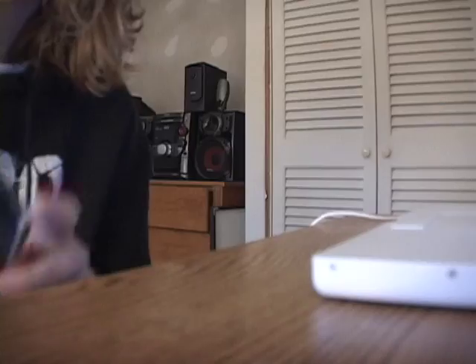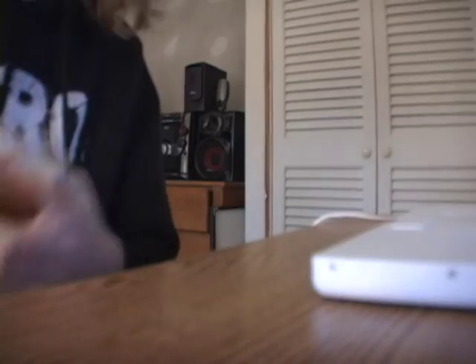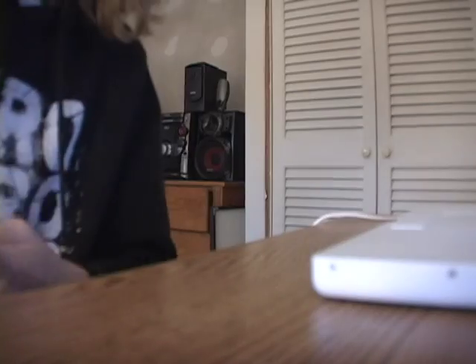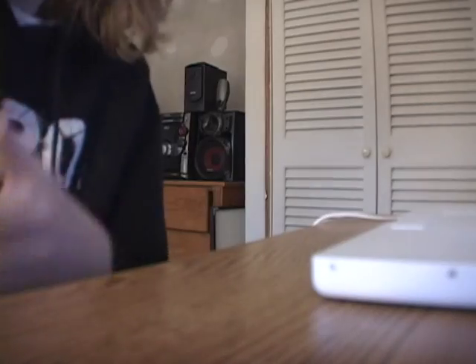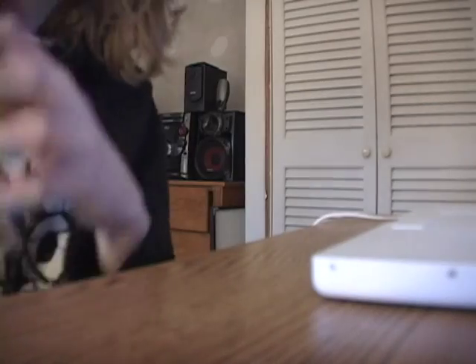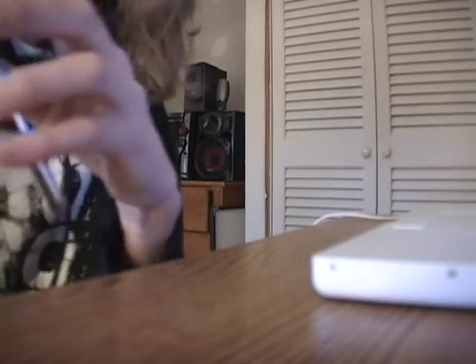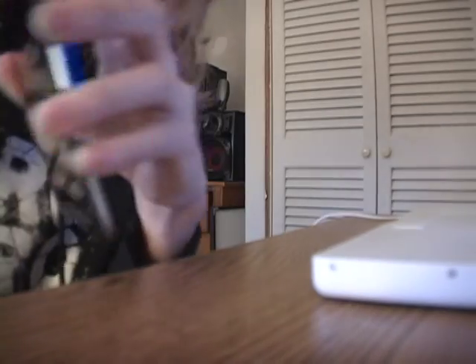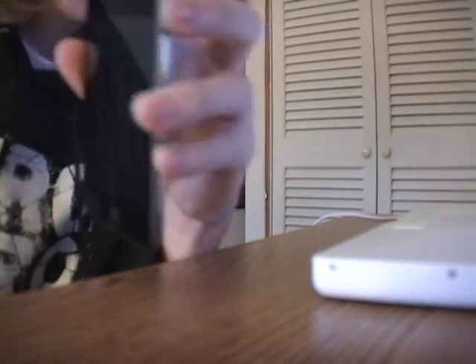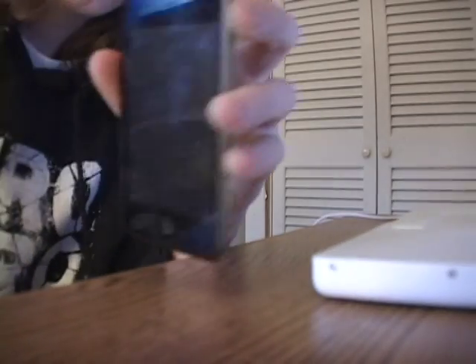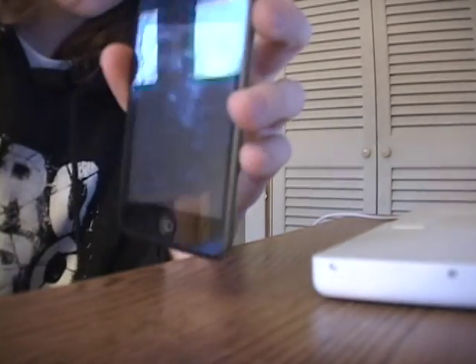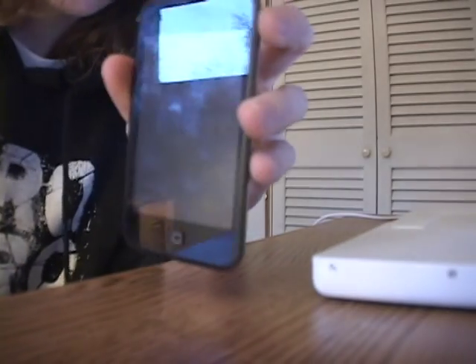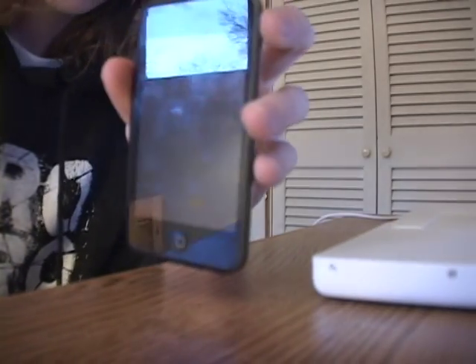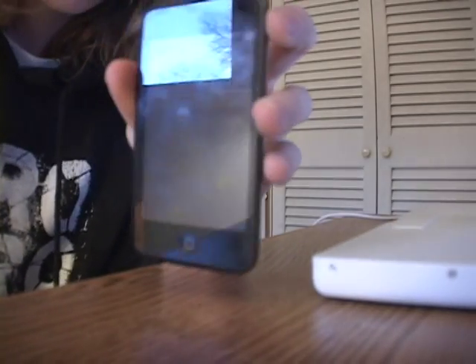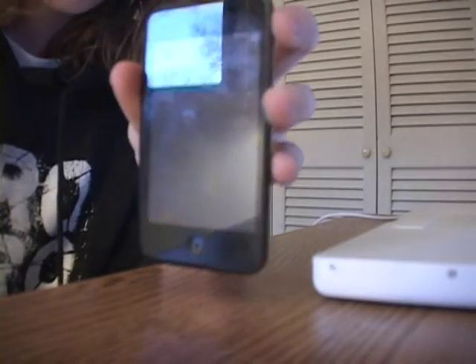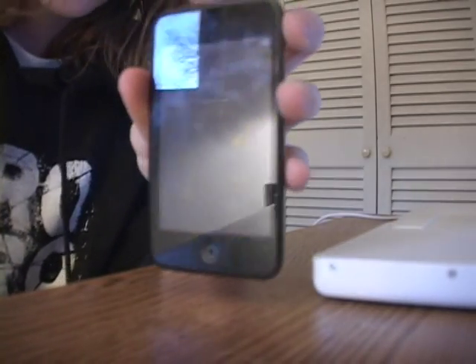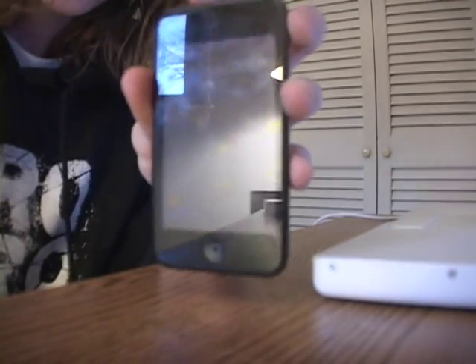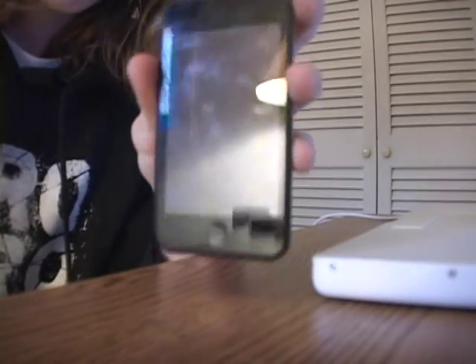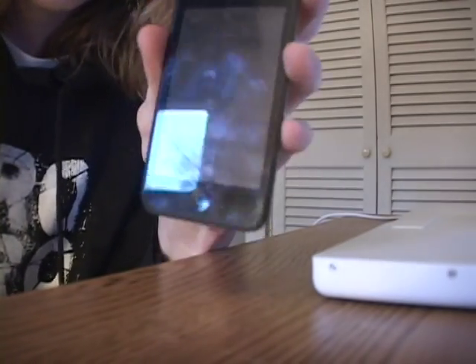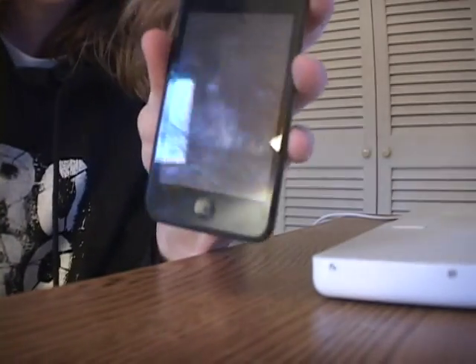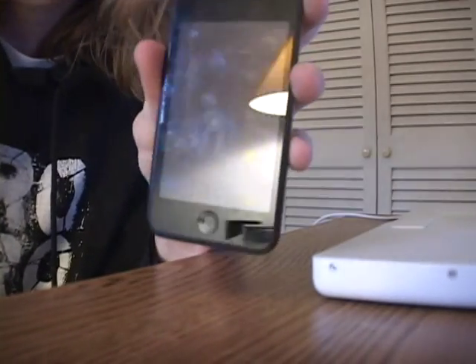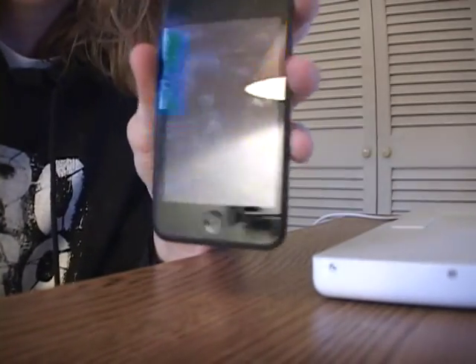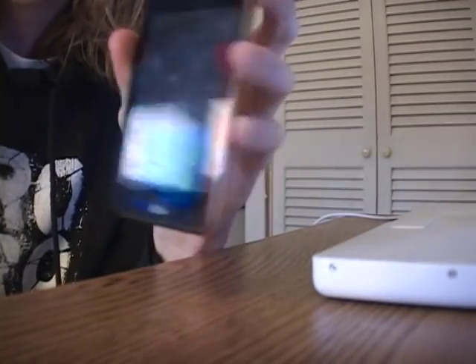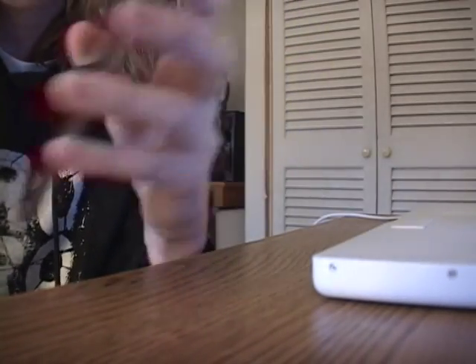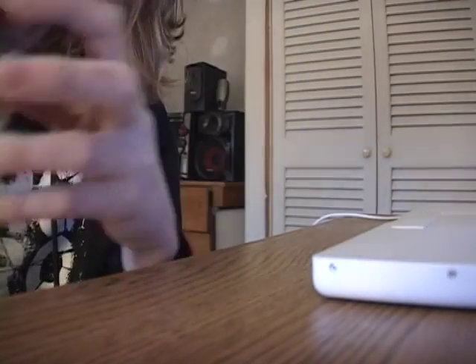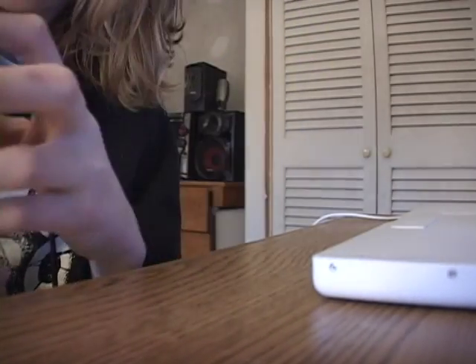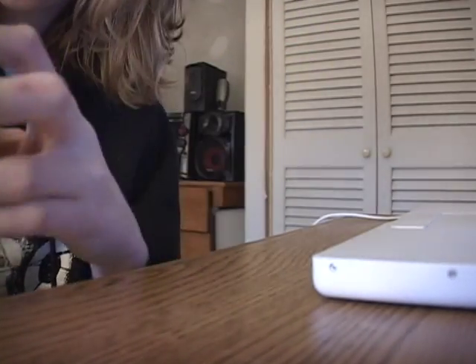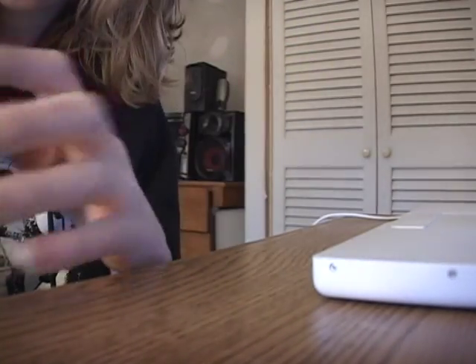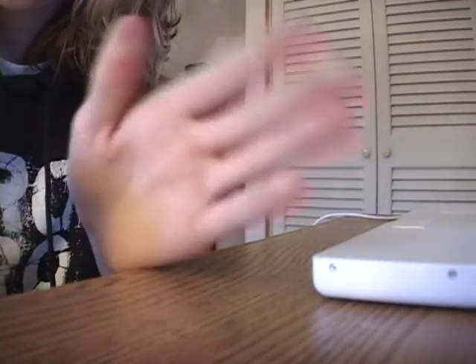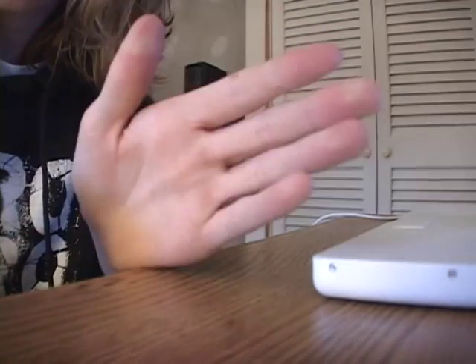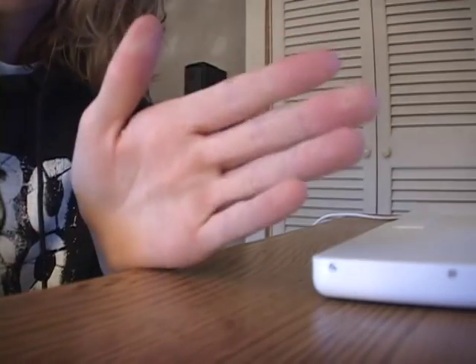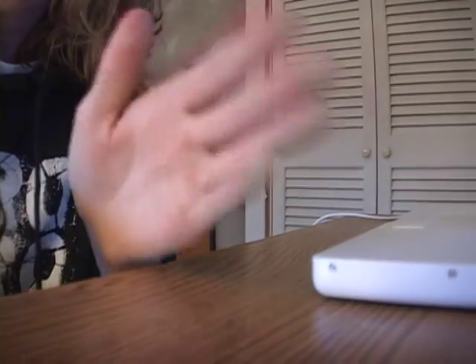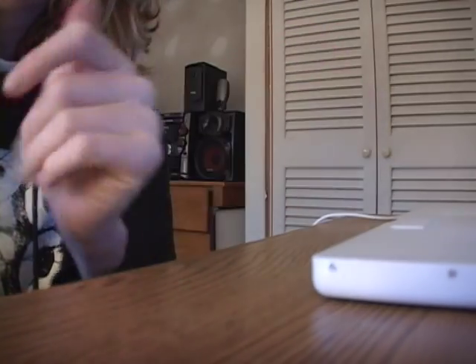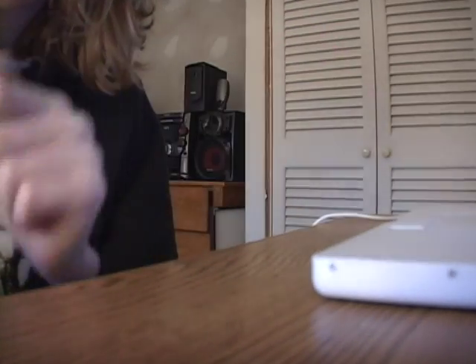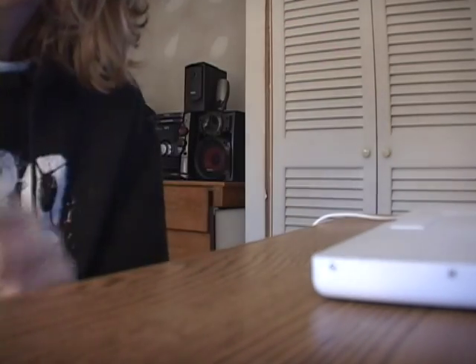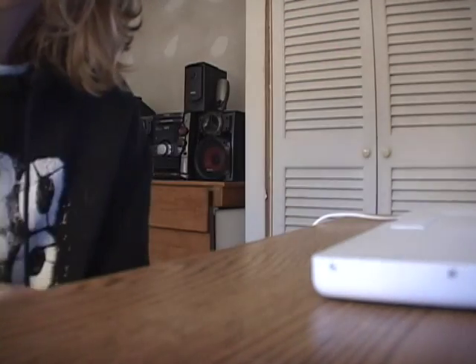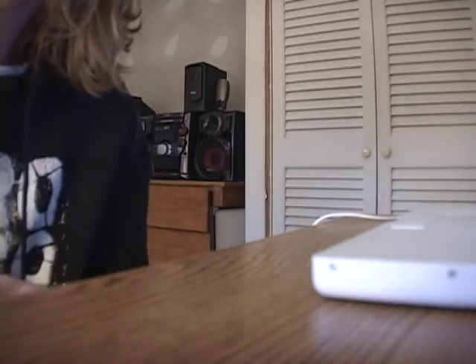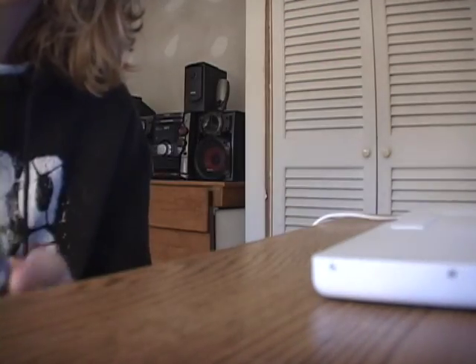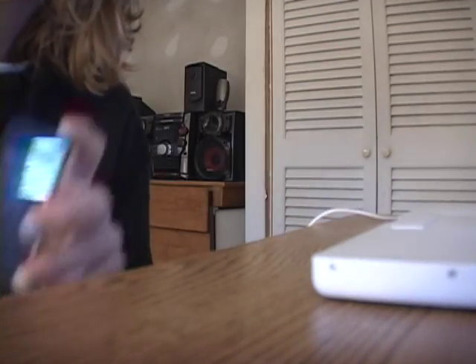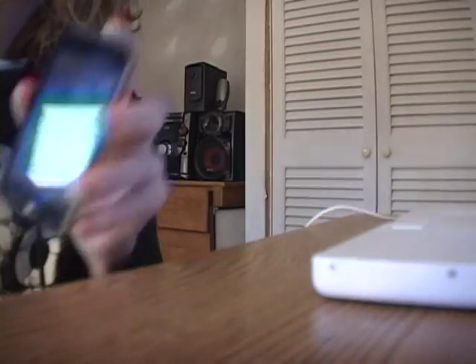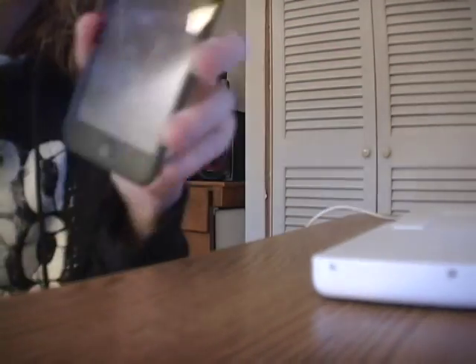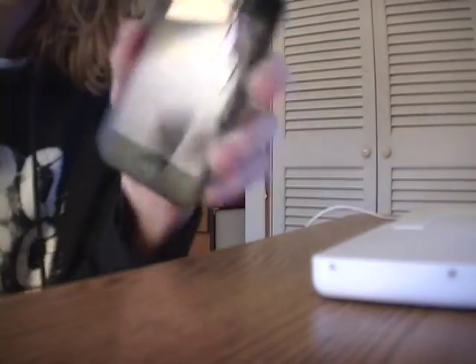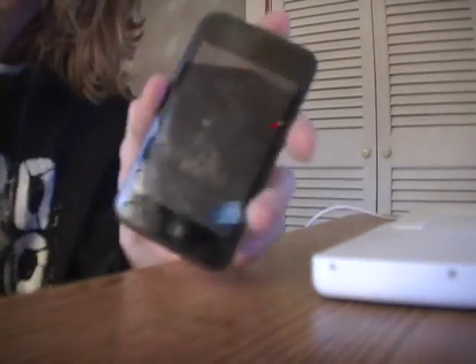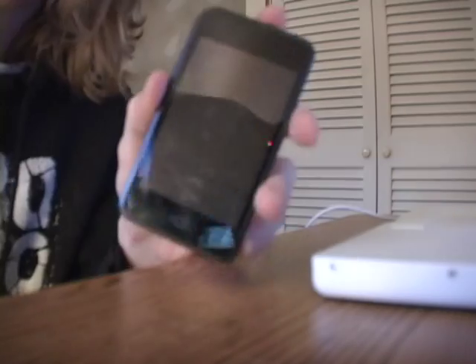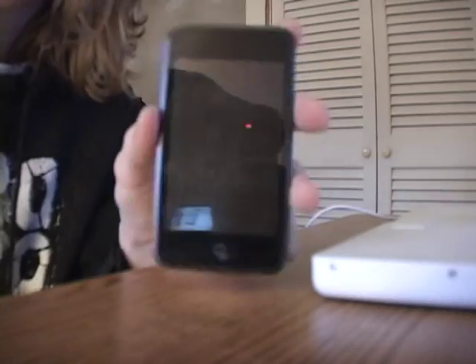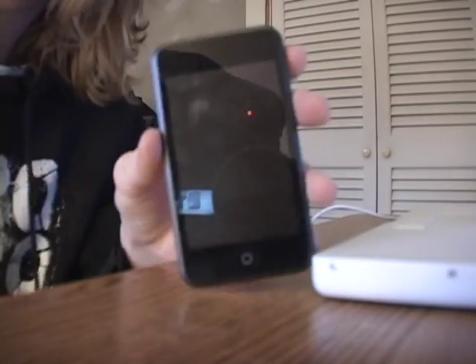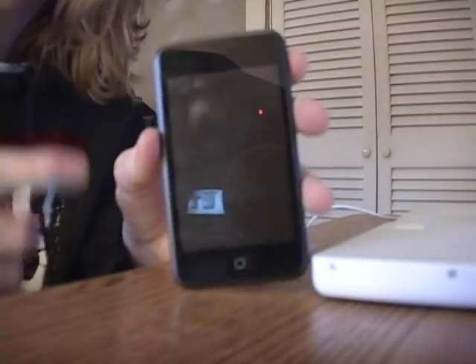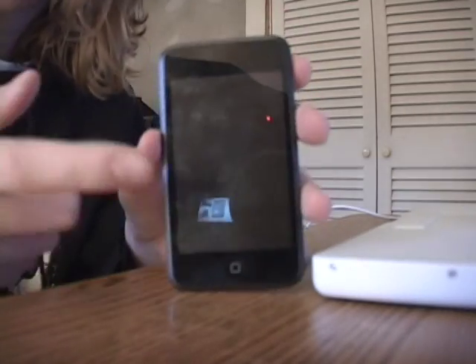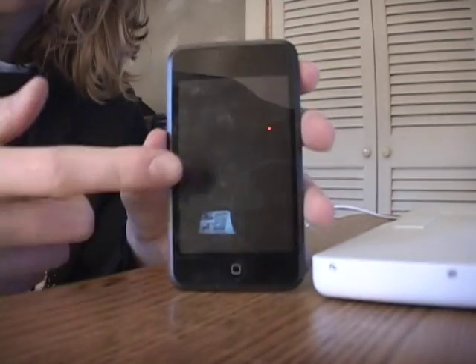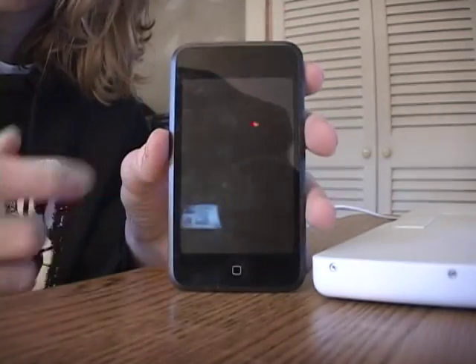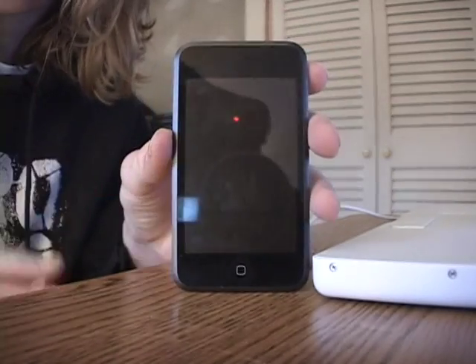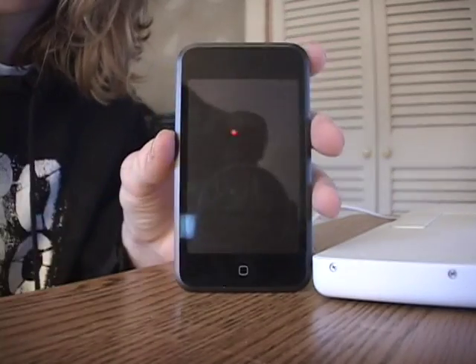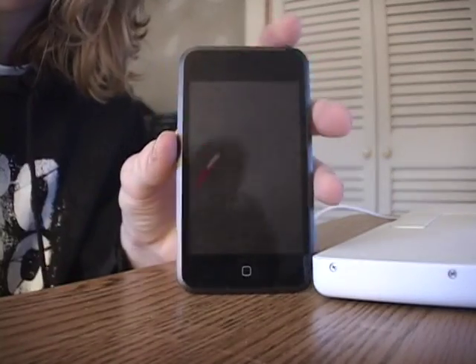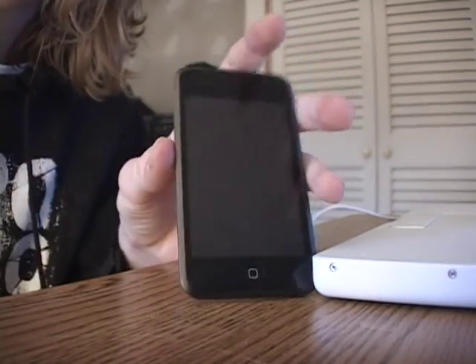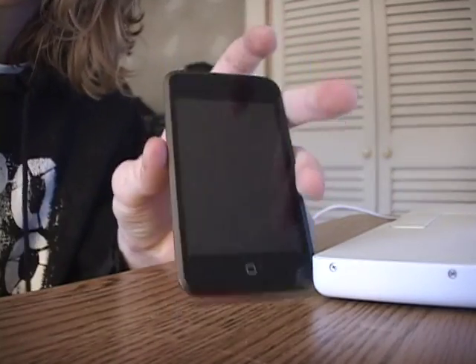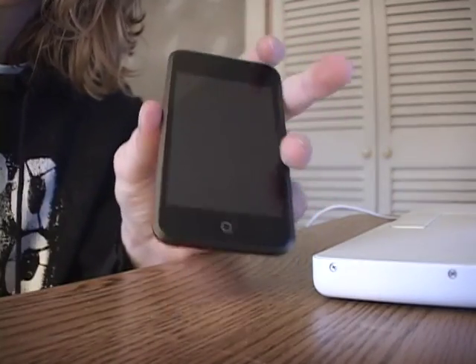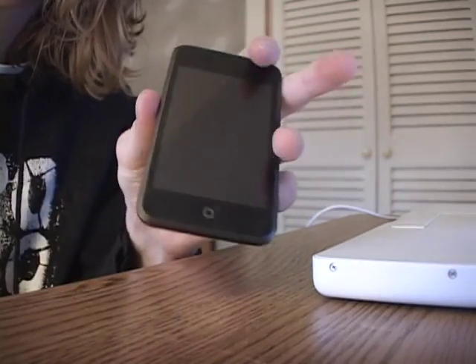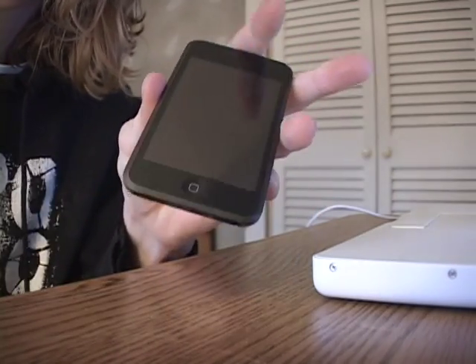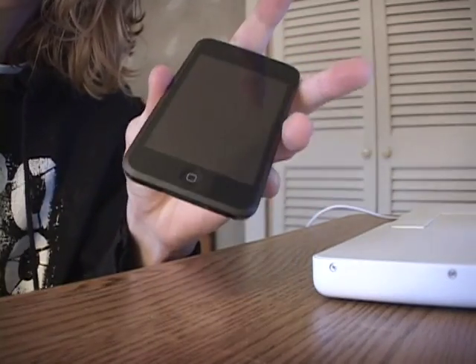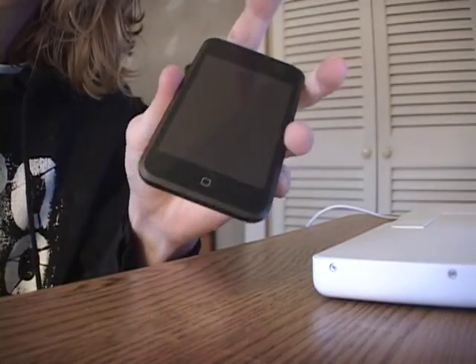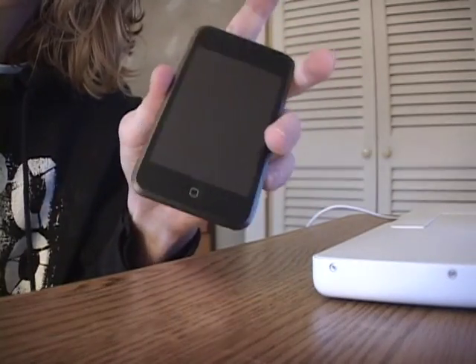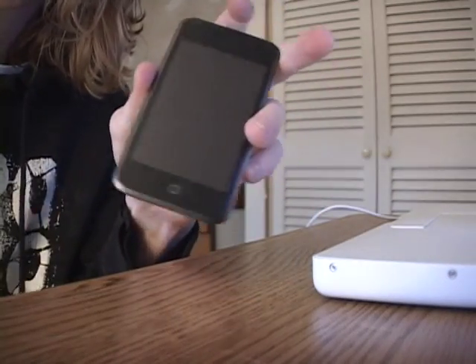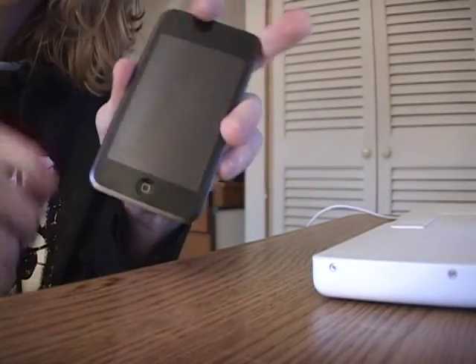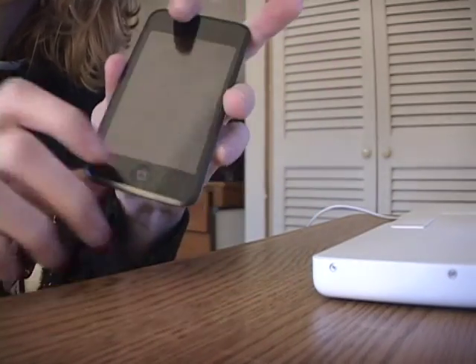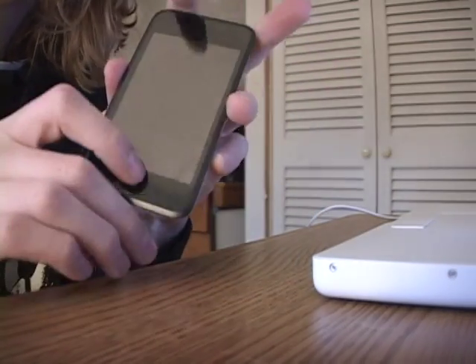Alright, hey guys, it's Master iPod Hacker here, and I'm going to show you how to get your iPod into recovery mode.